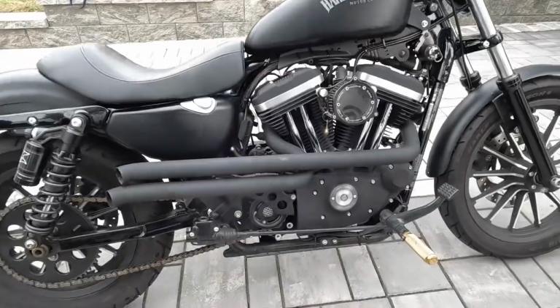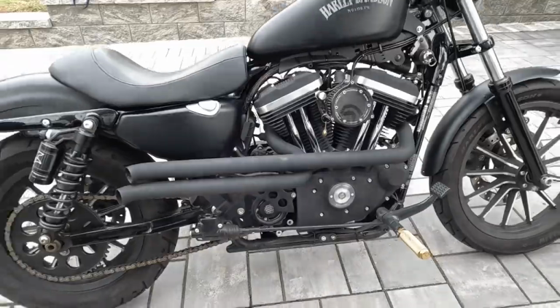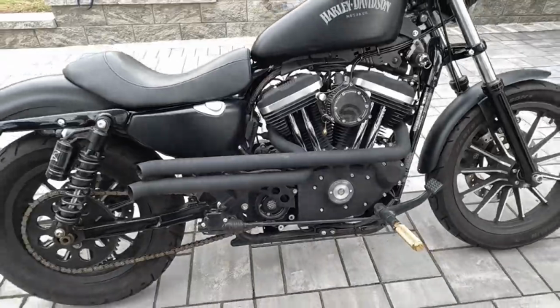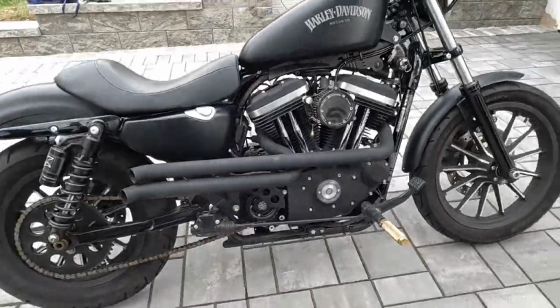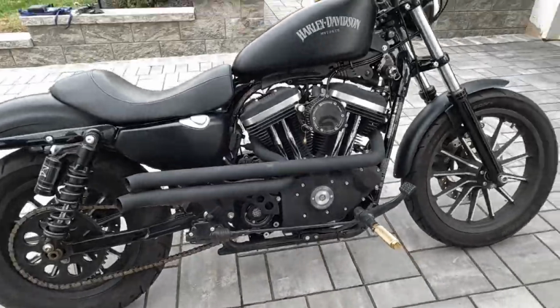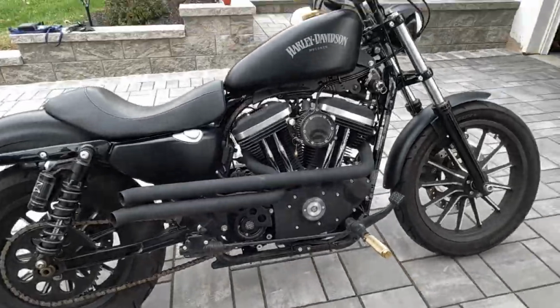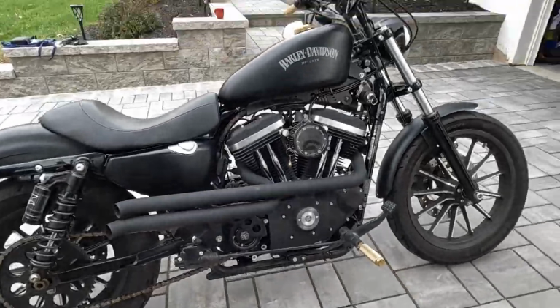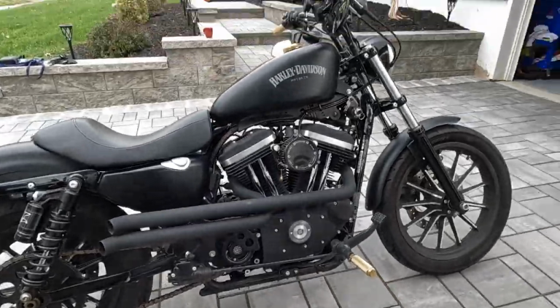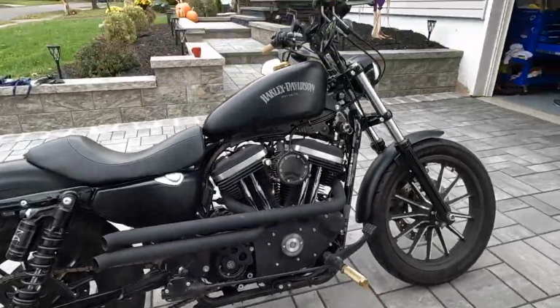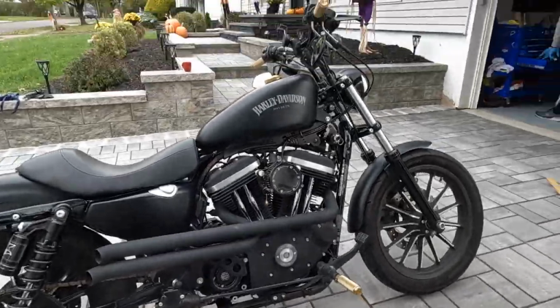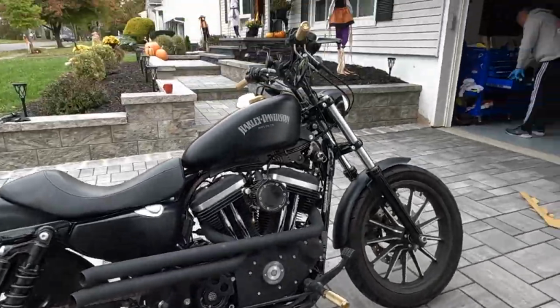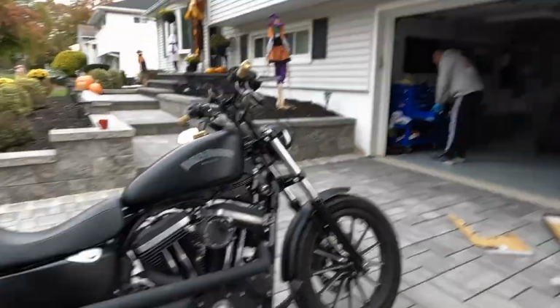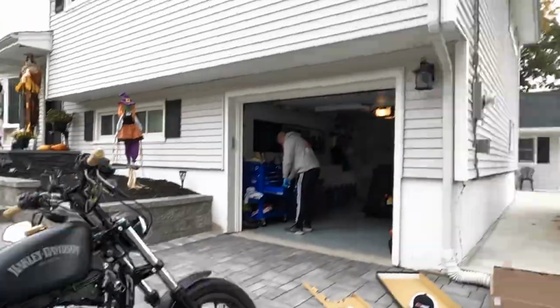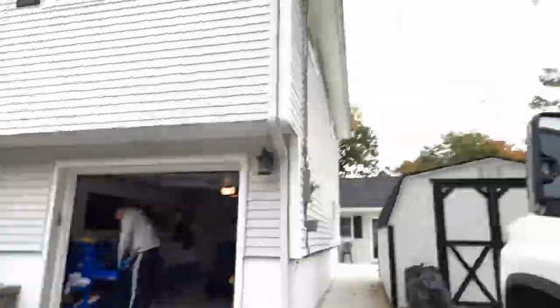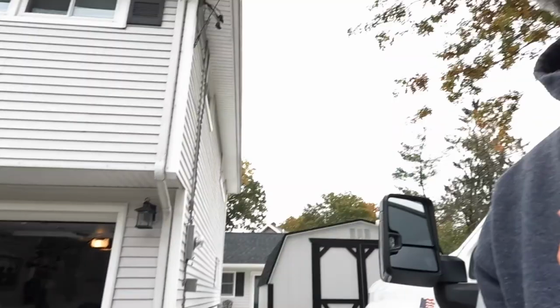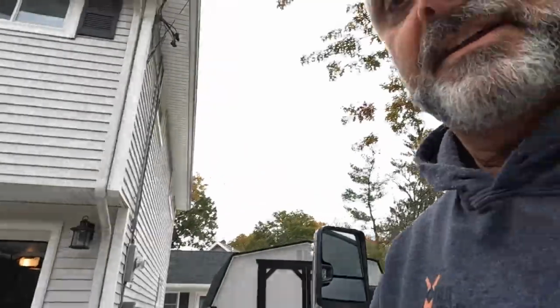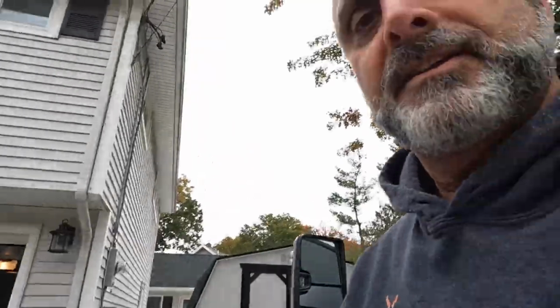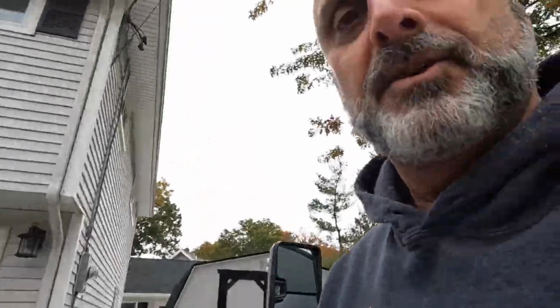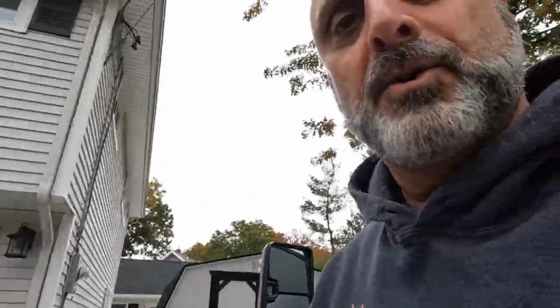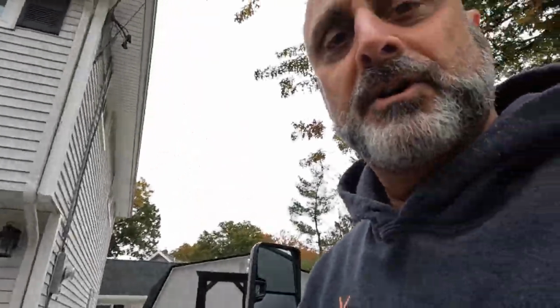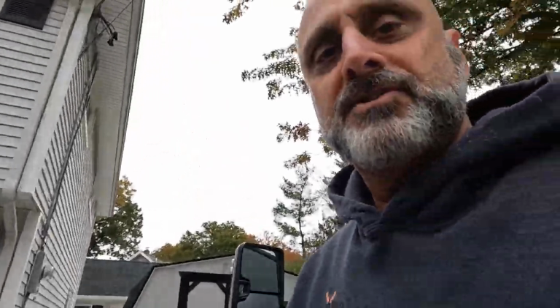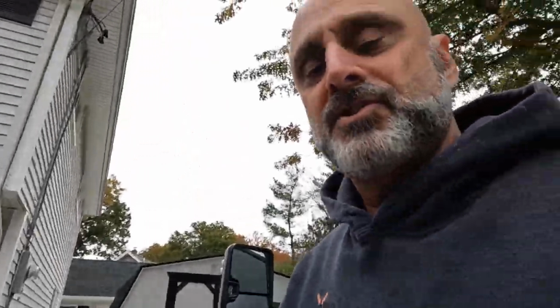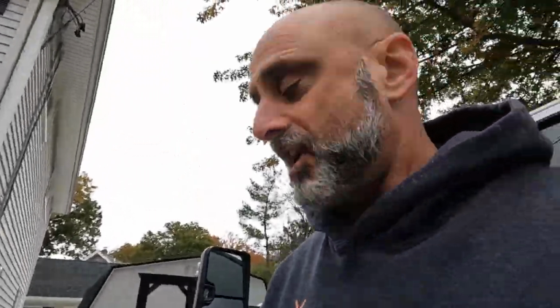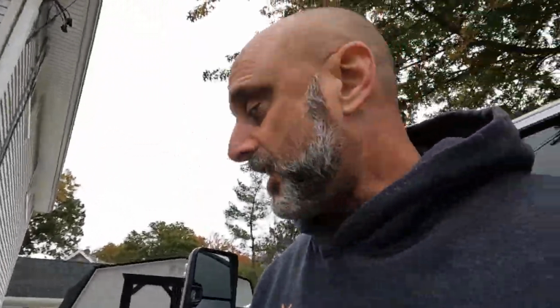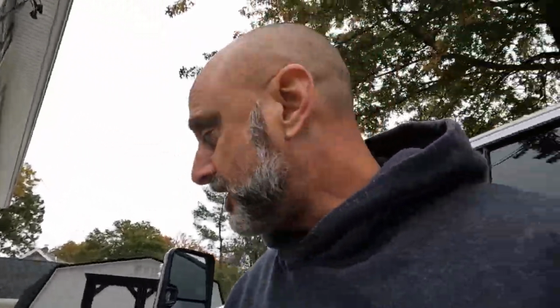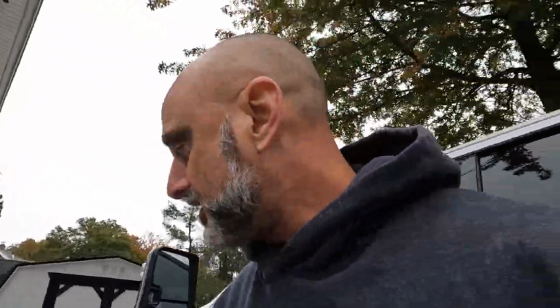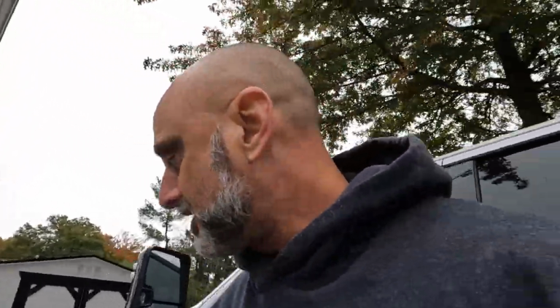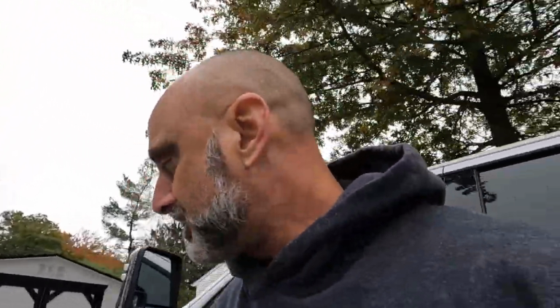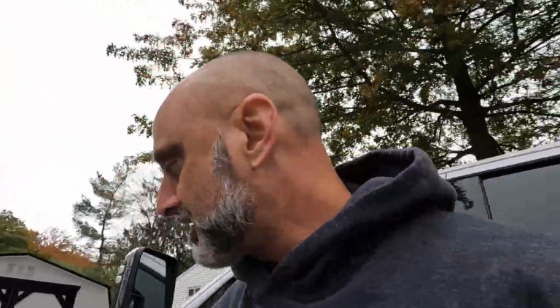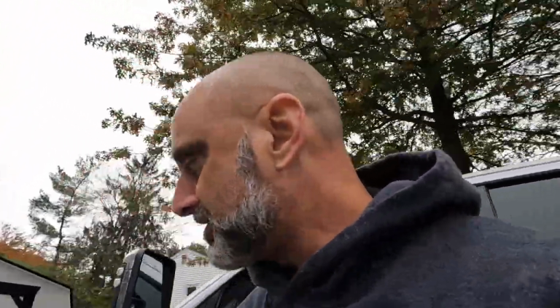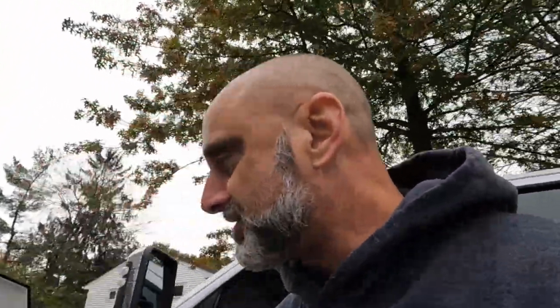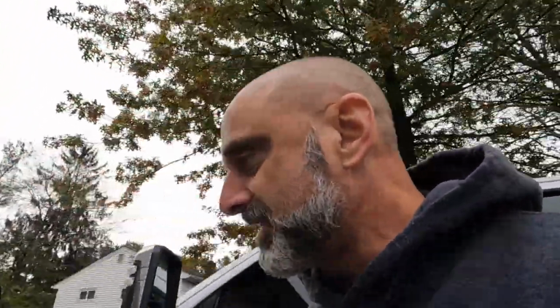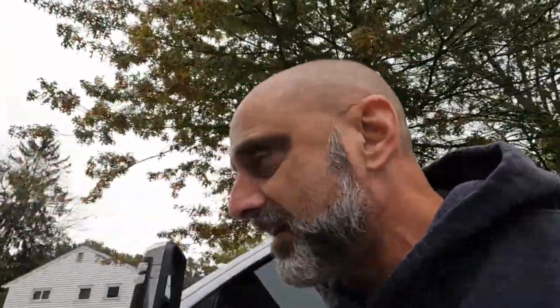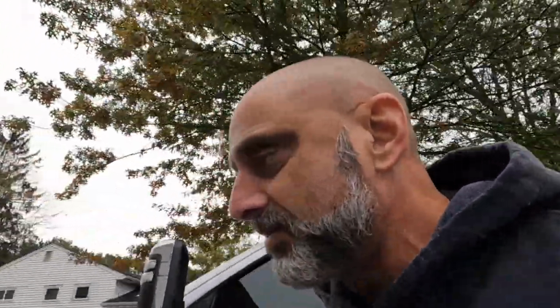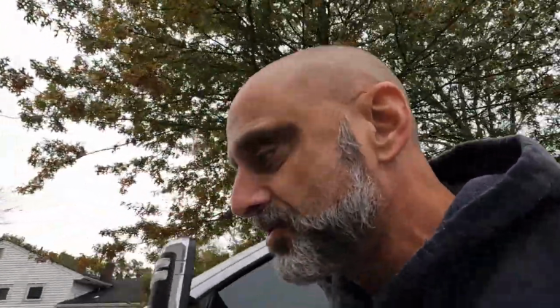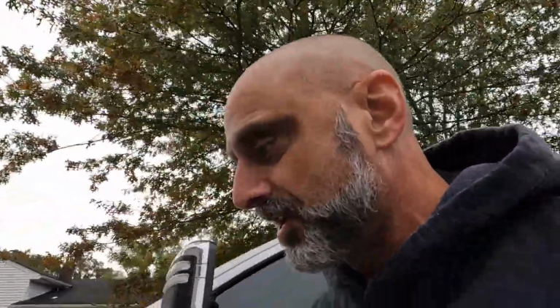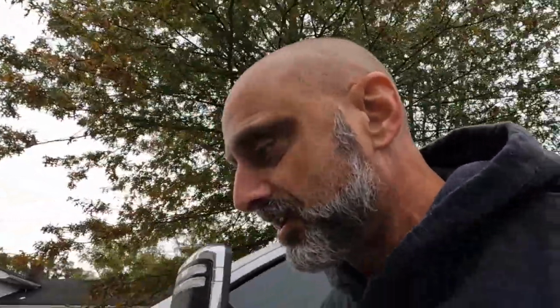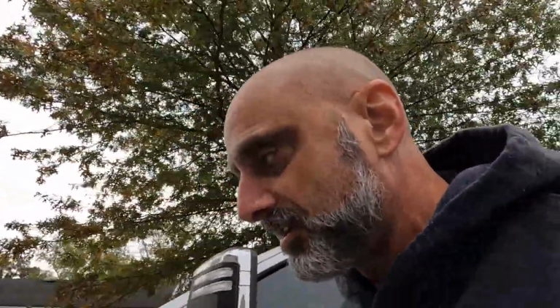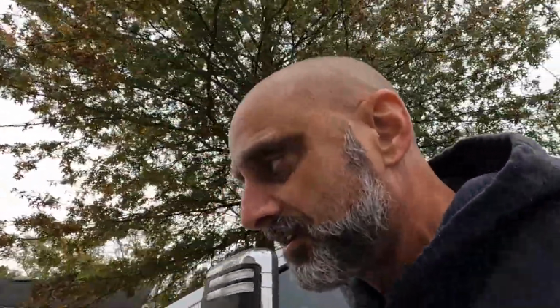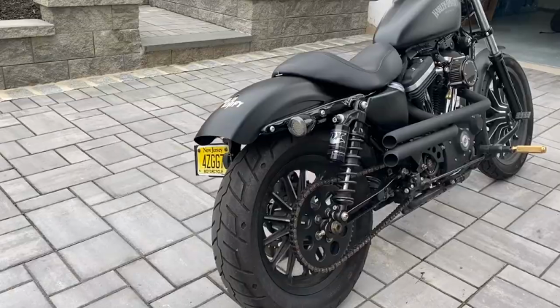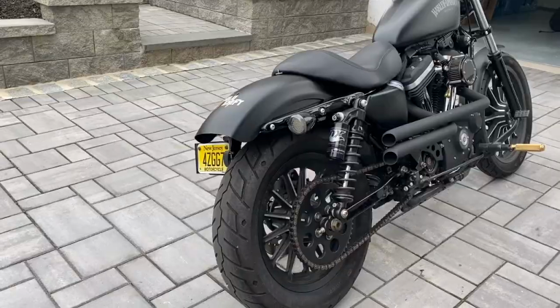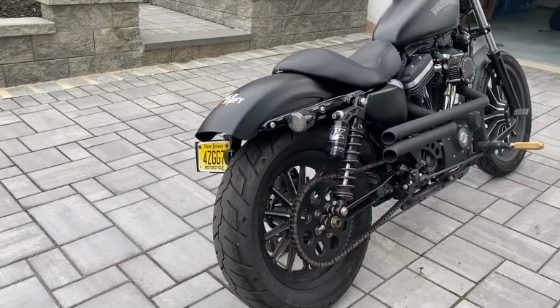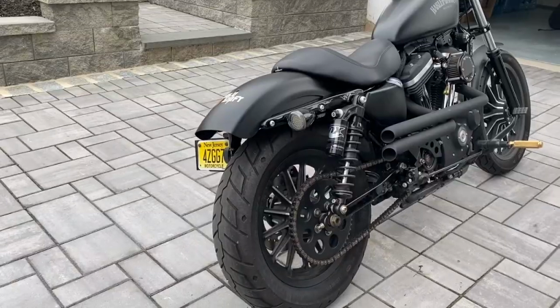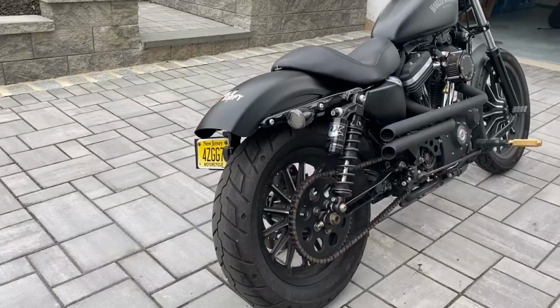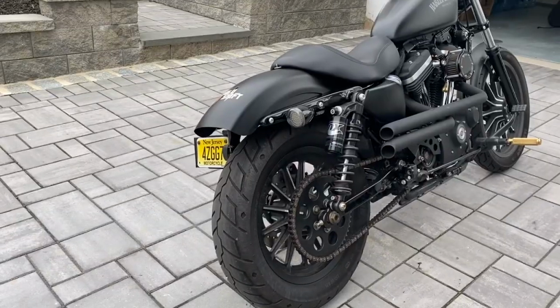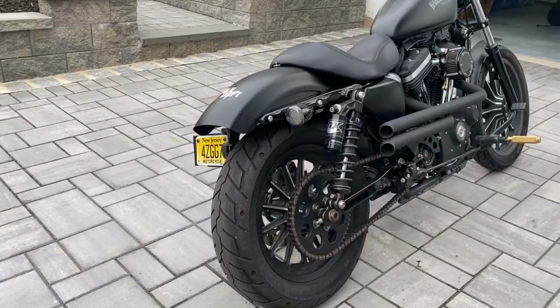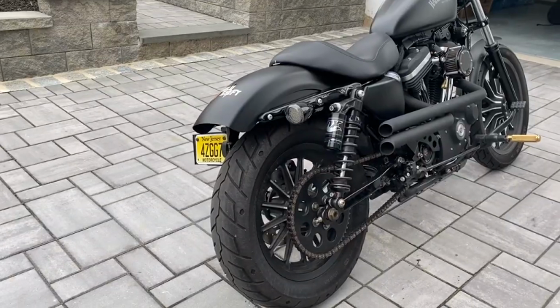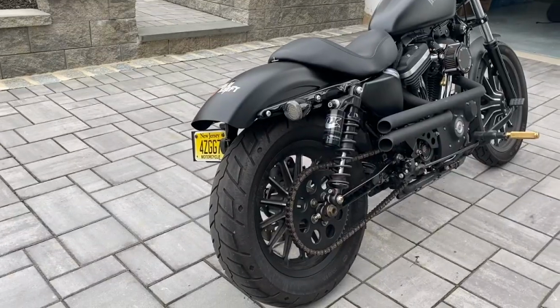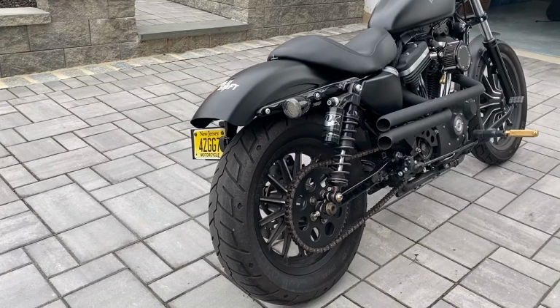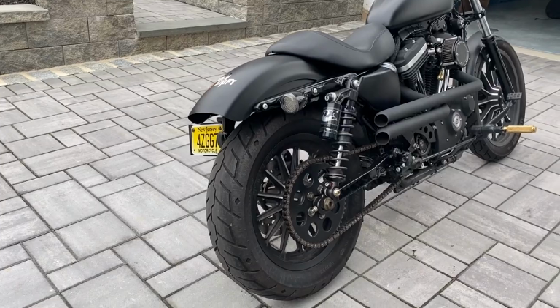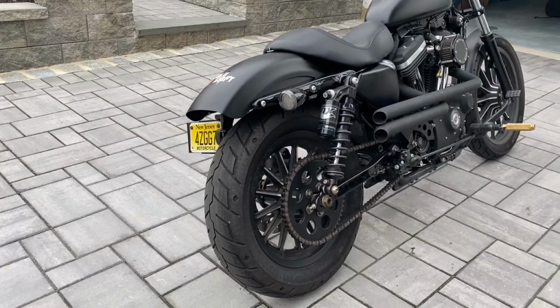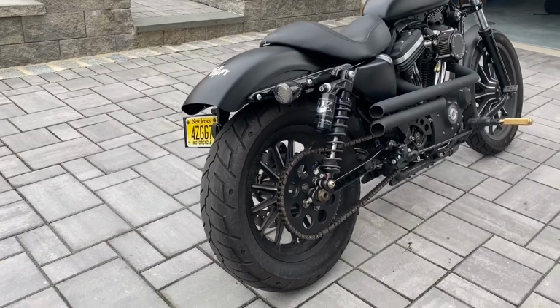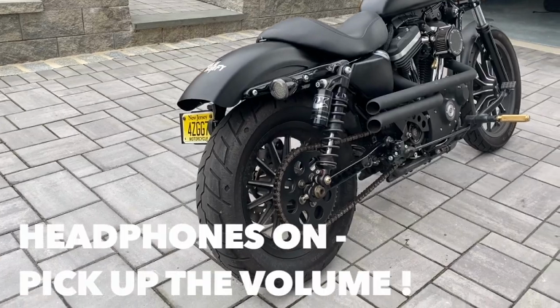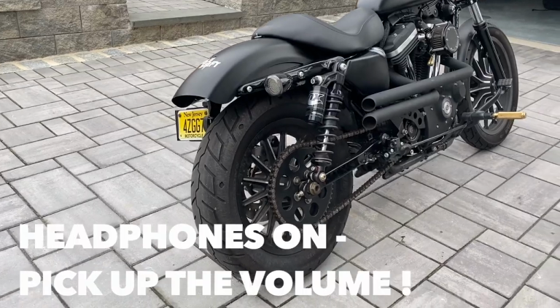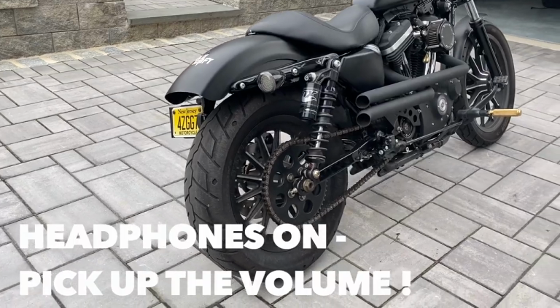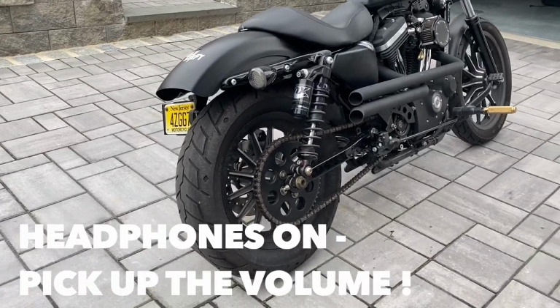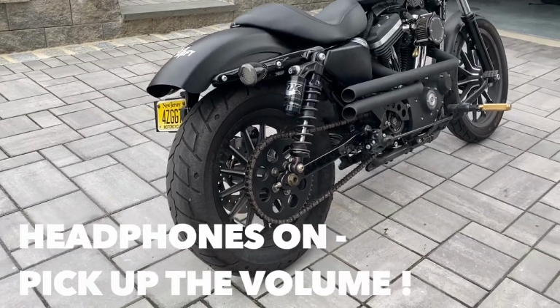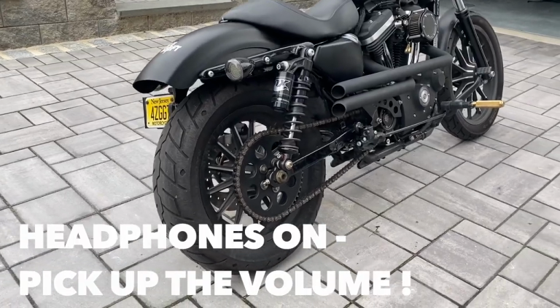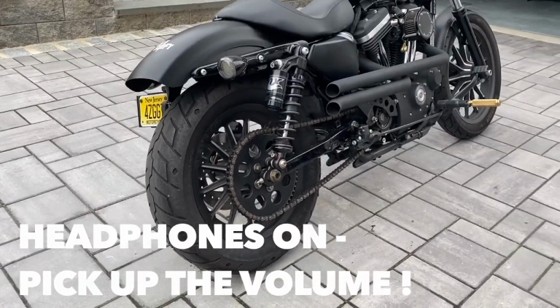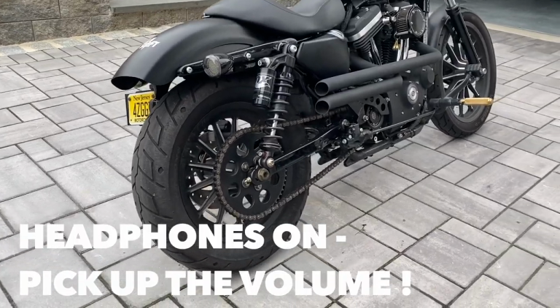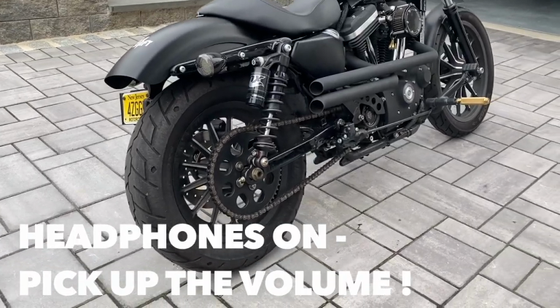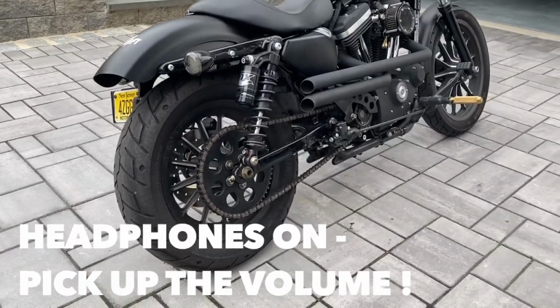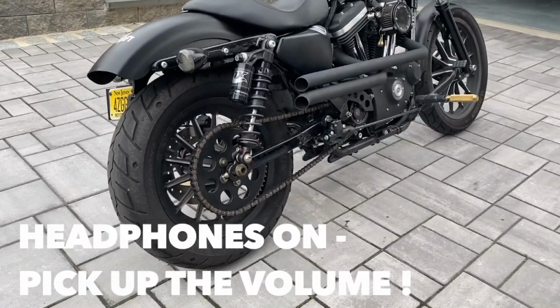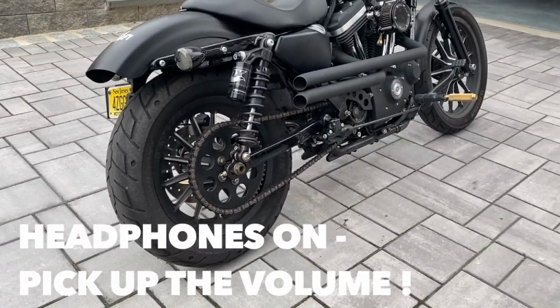So it's done. Do a little walk-around and a noise check — a sound check. This is what it looks like after.